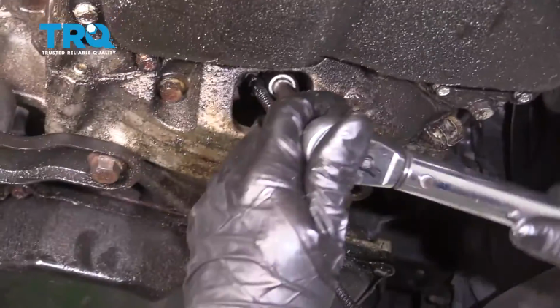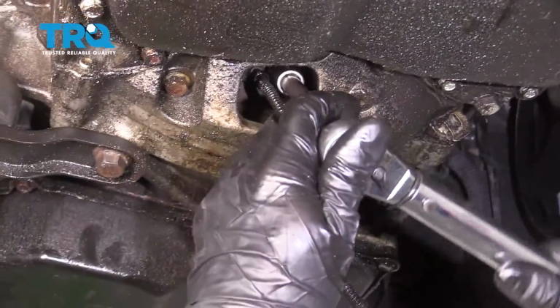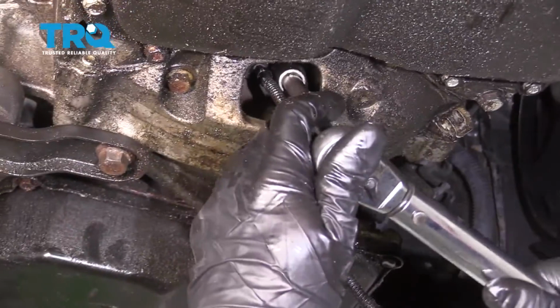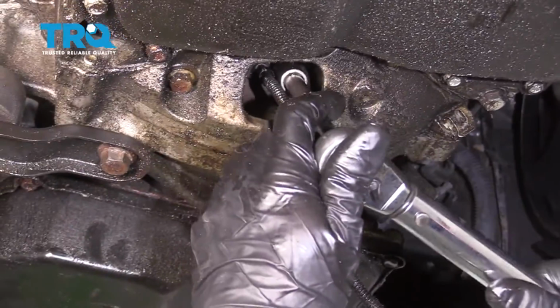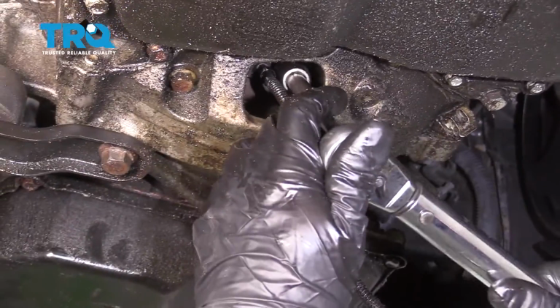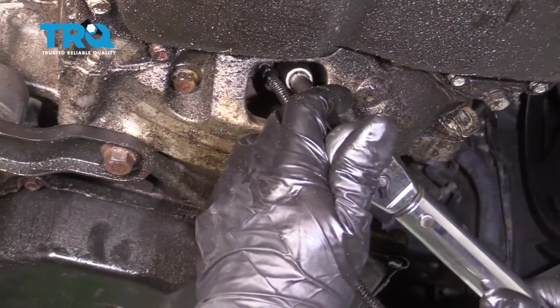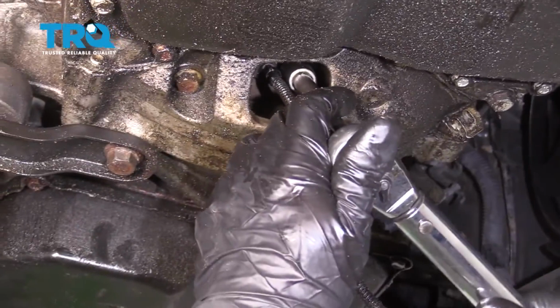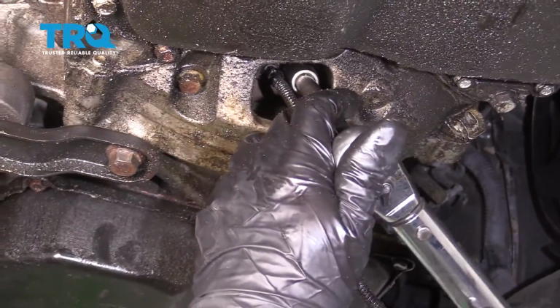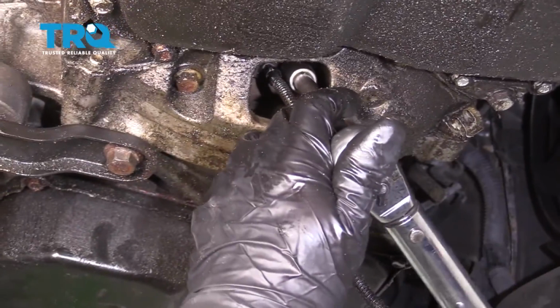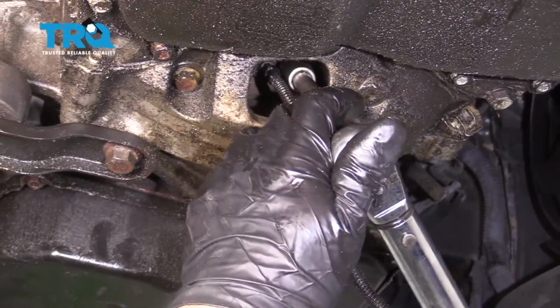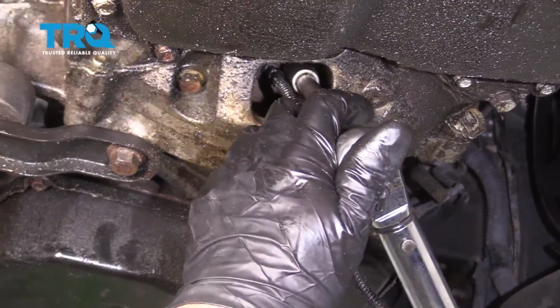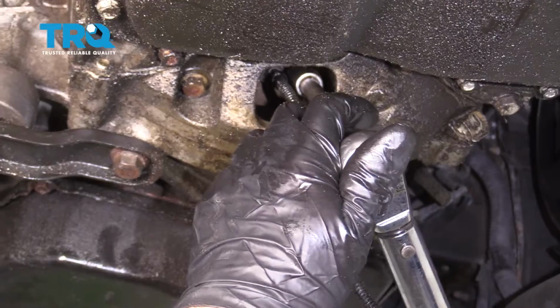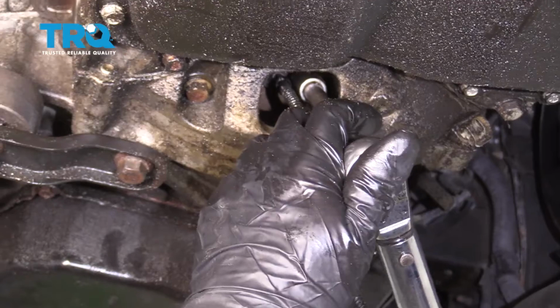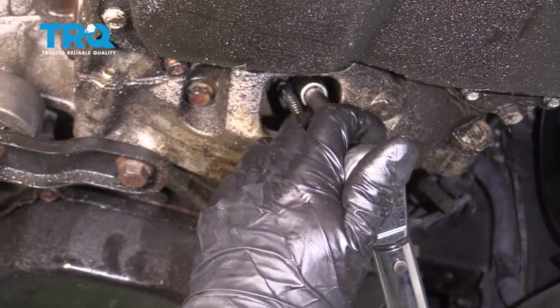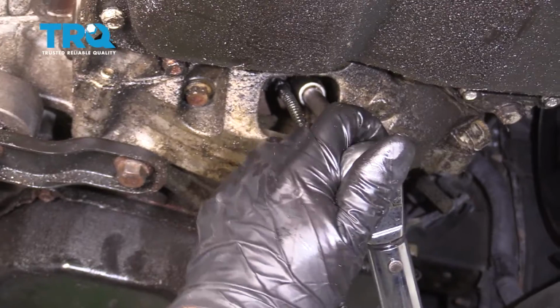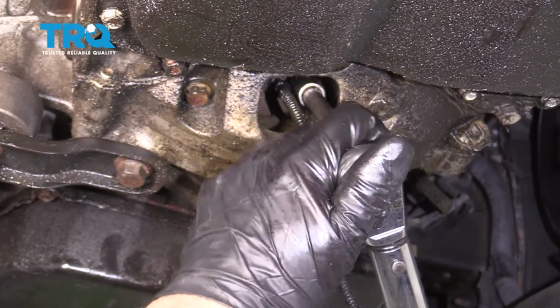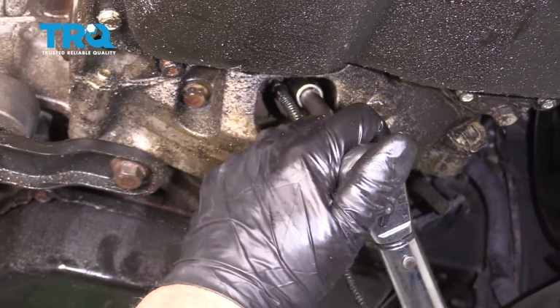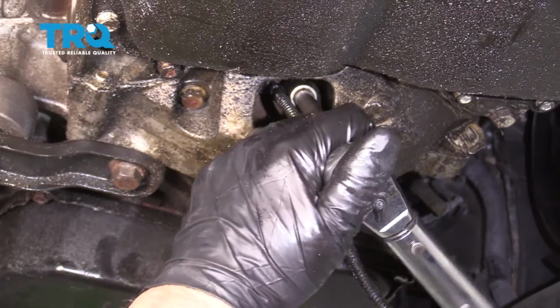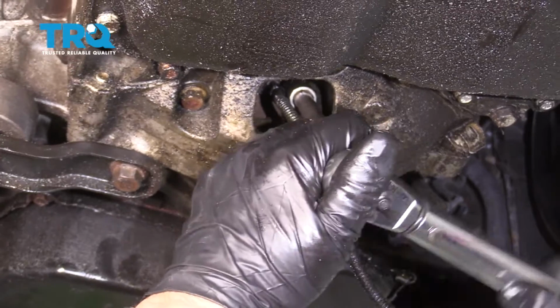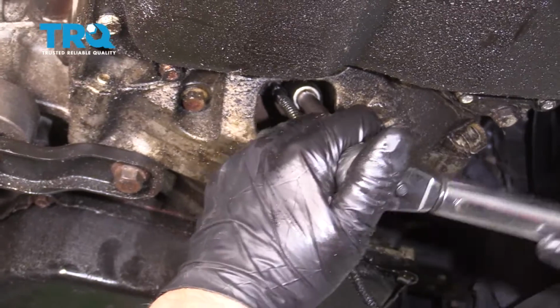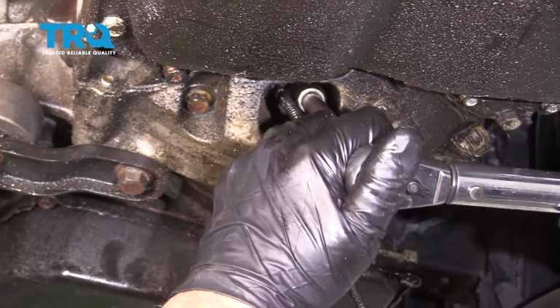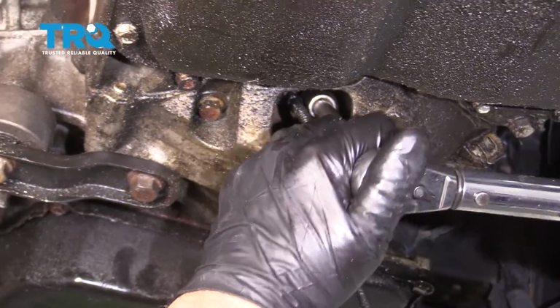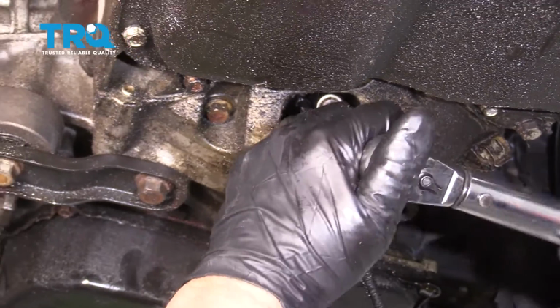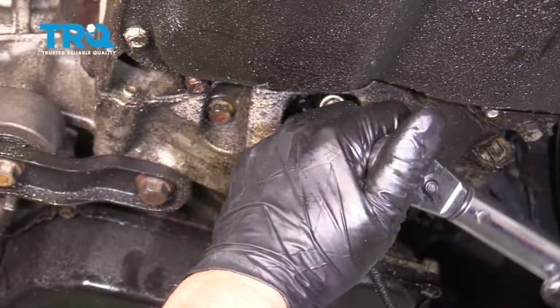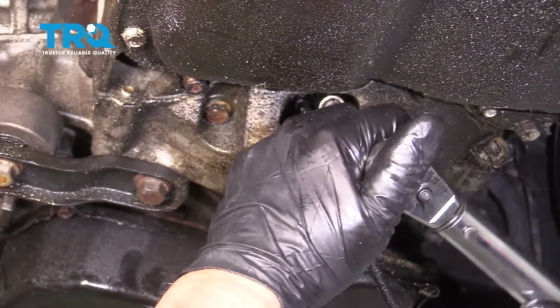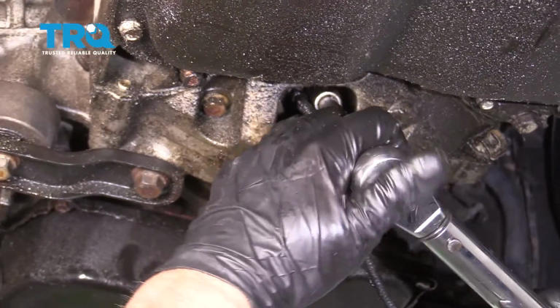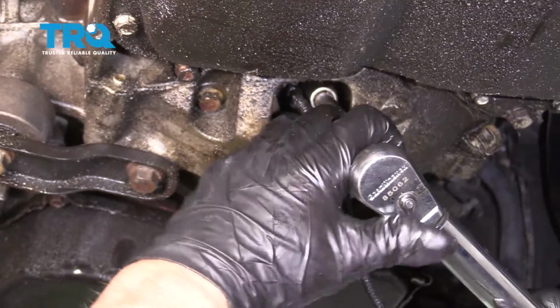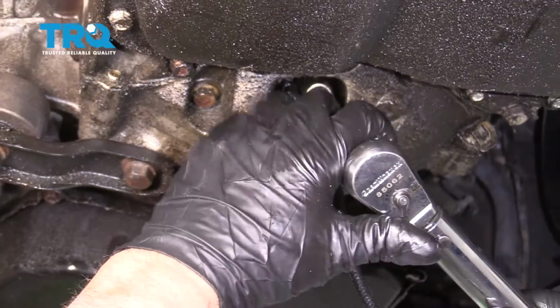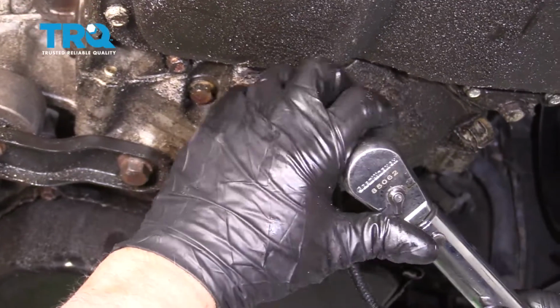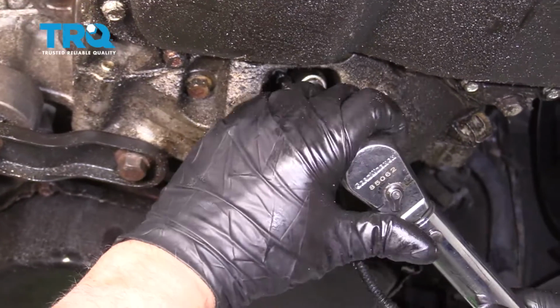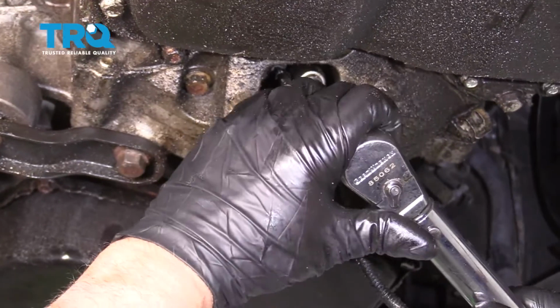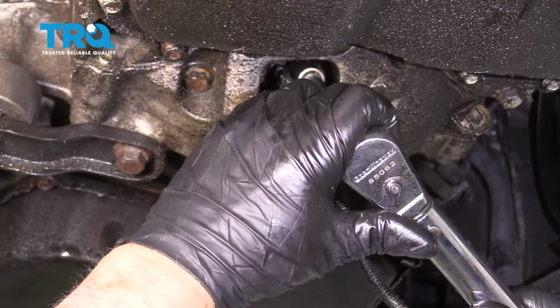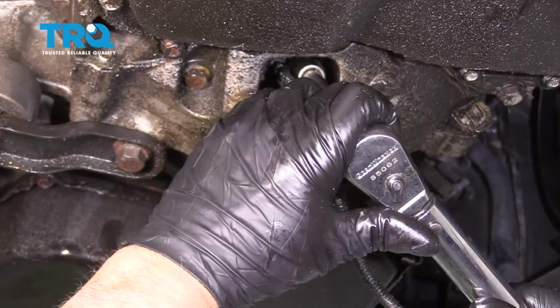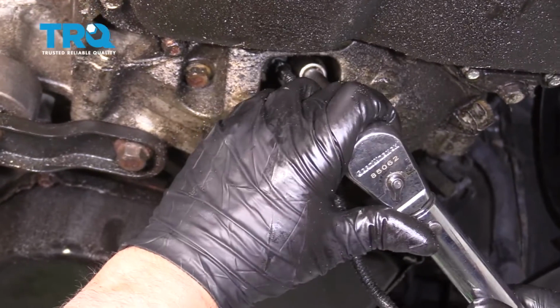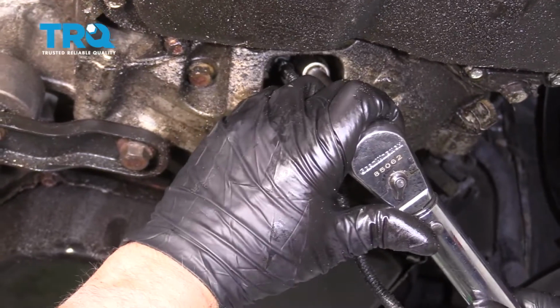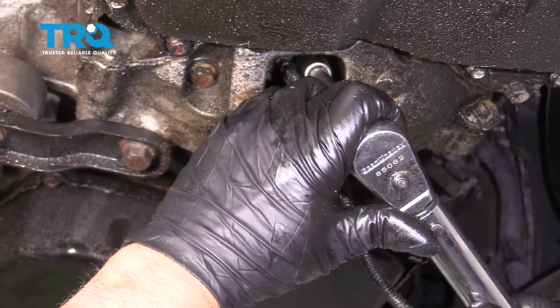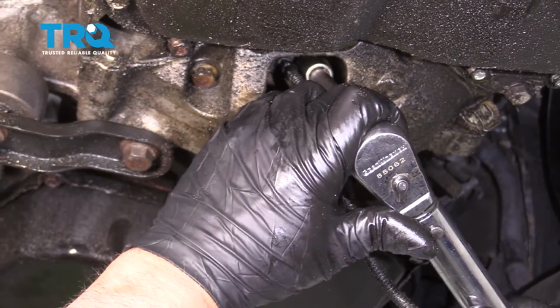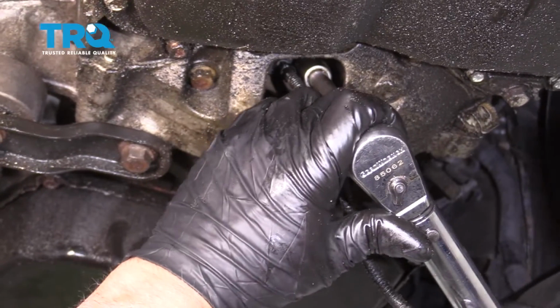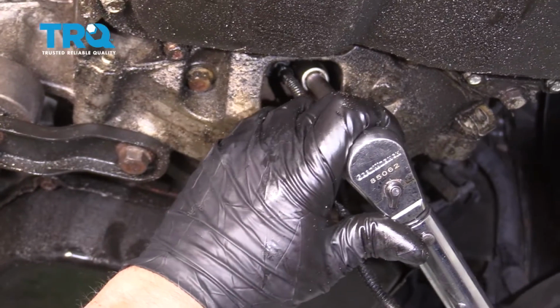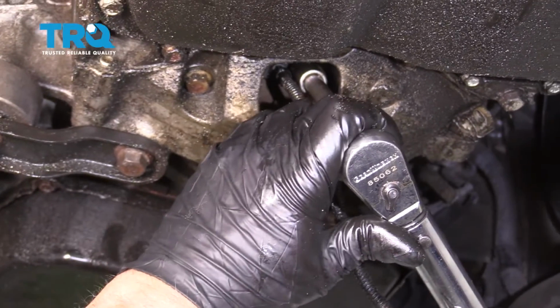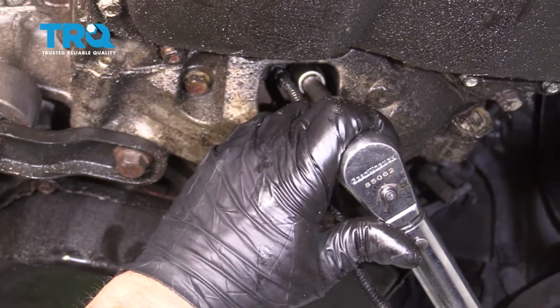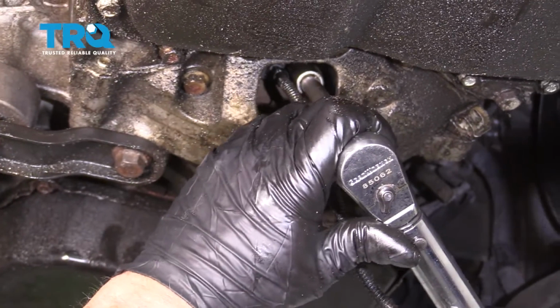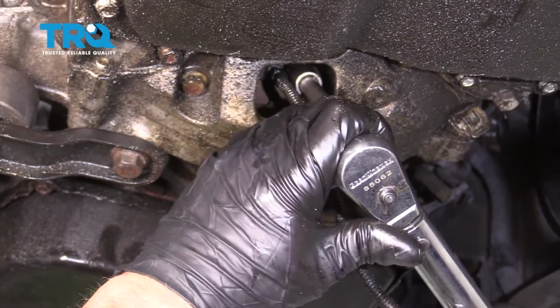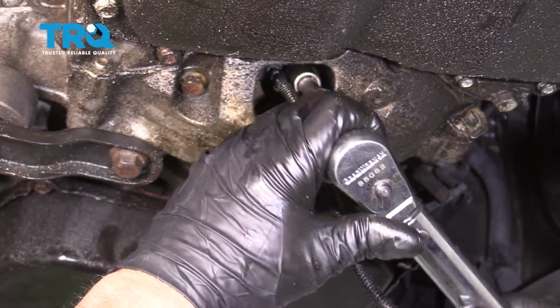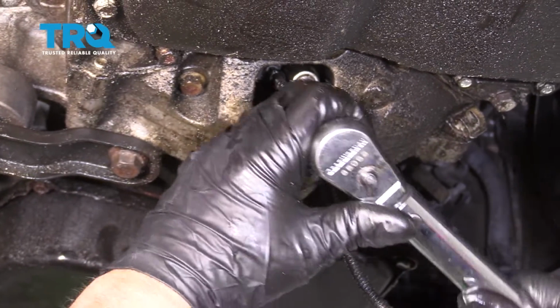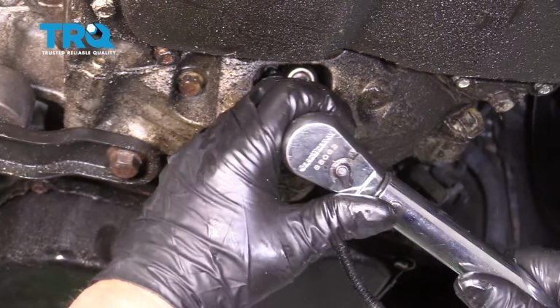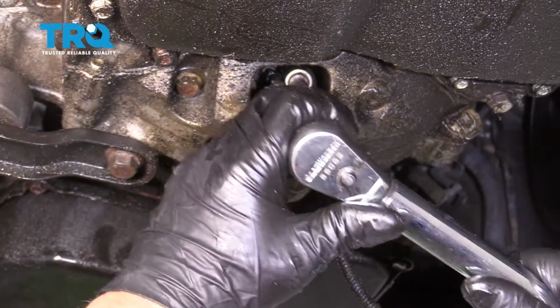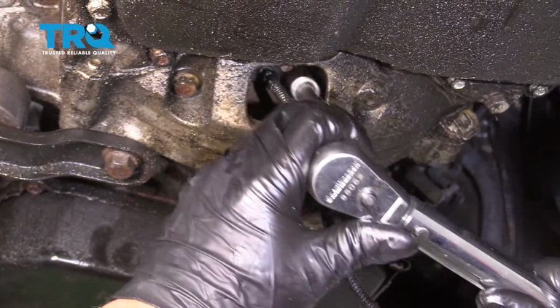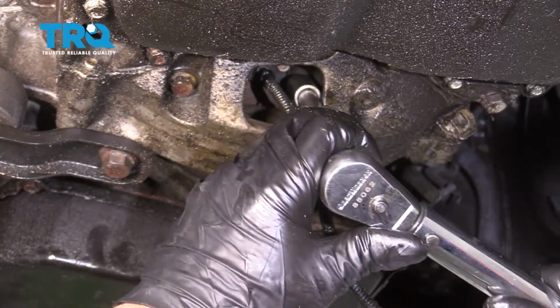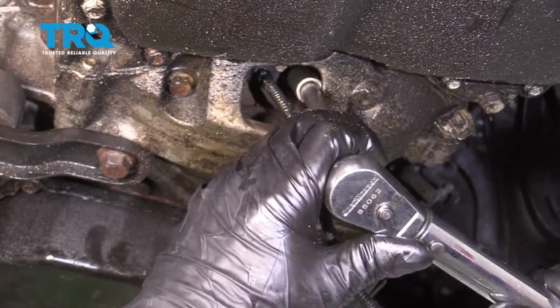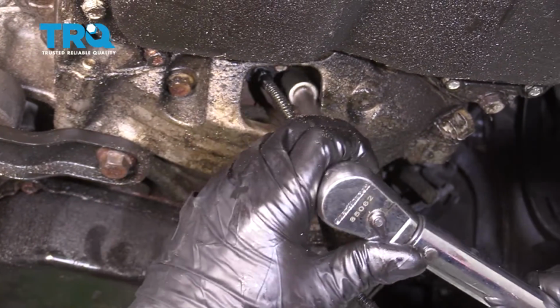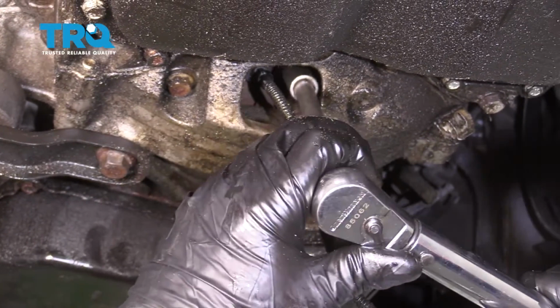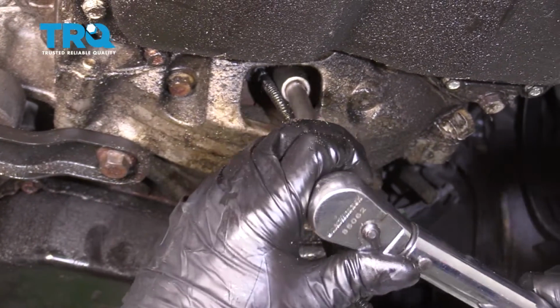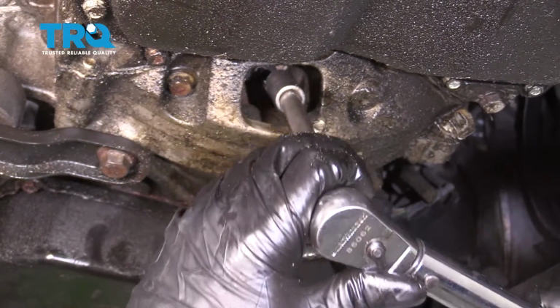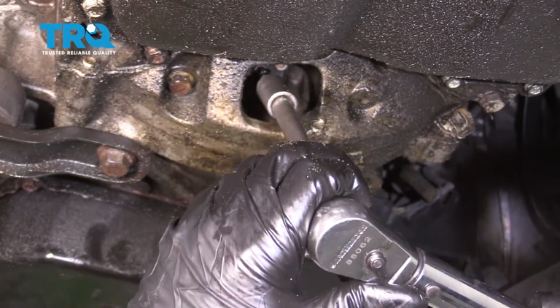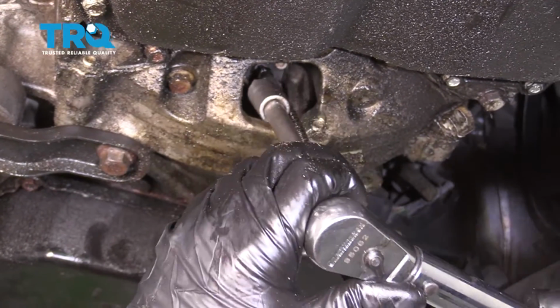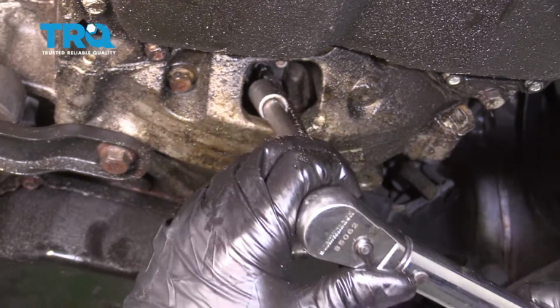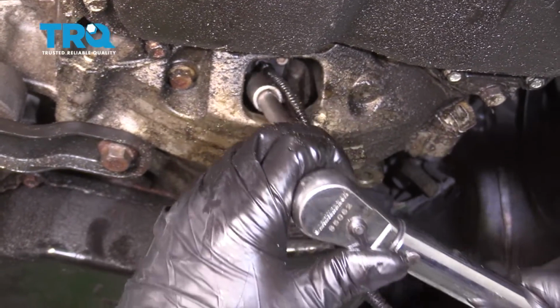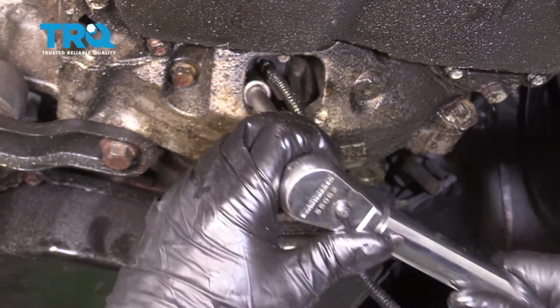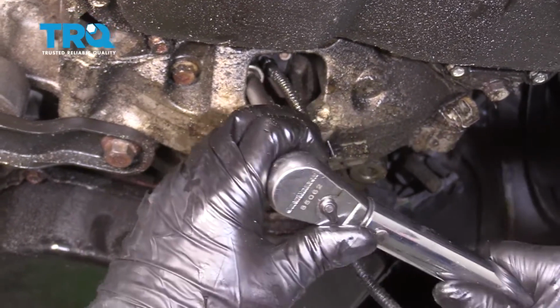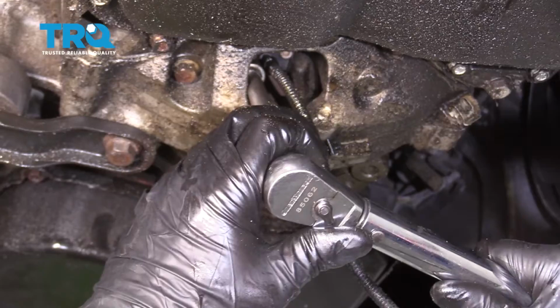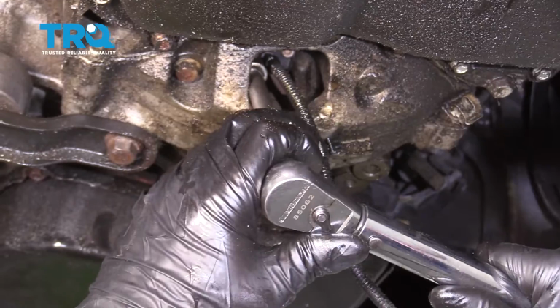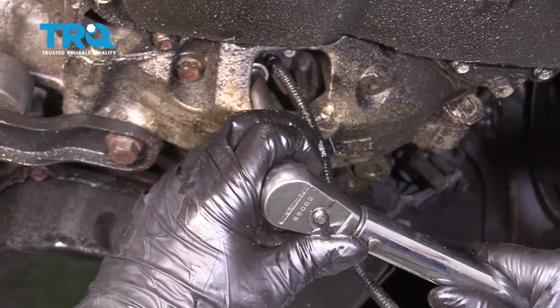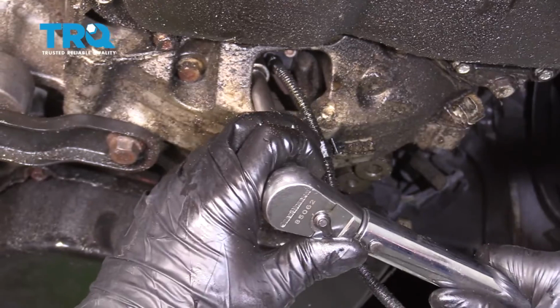You can torque these bolts to 44 inch-pounds. Make sure you're on inch-pounds and not foot-pounds.